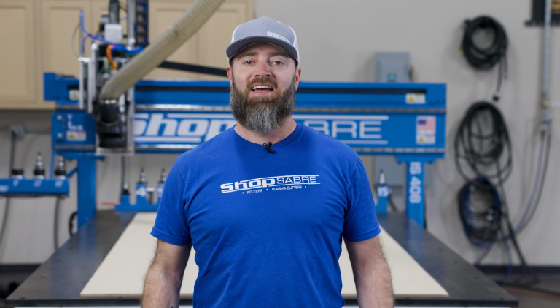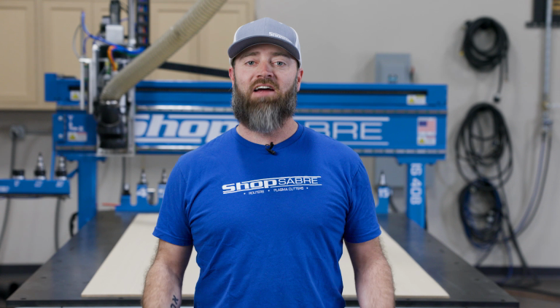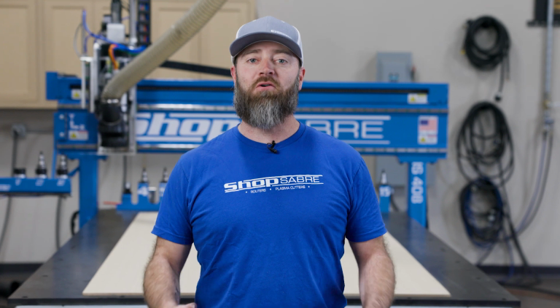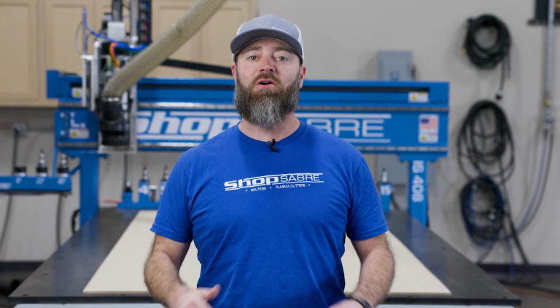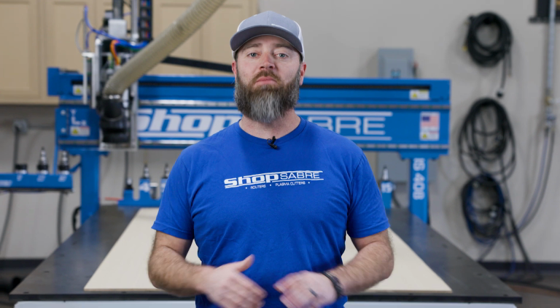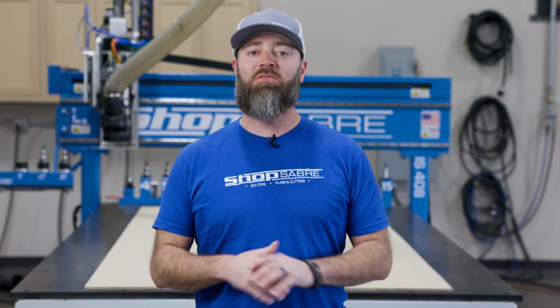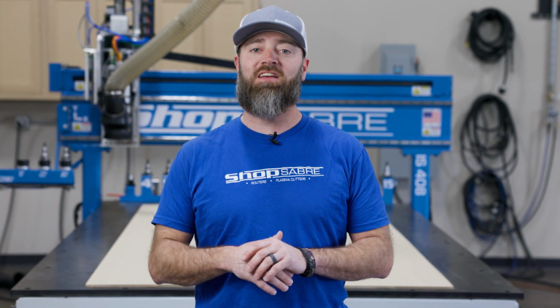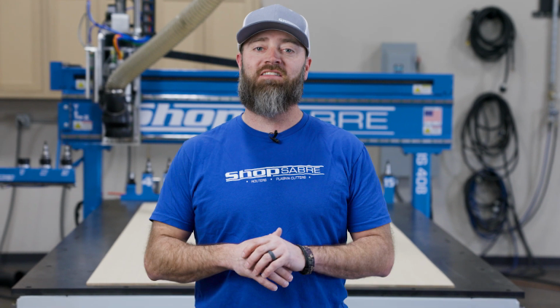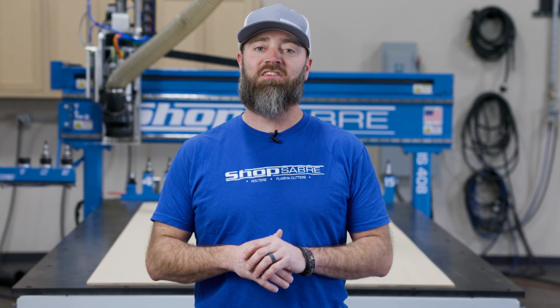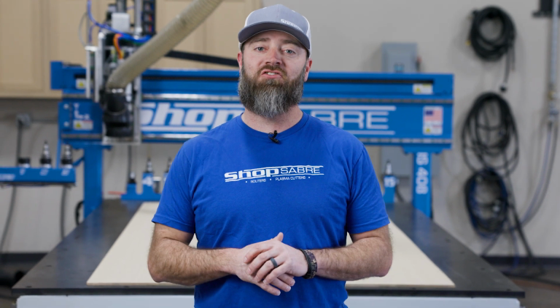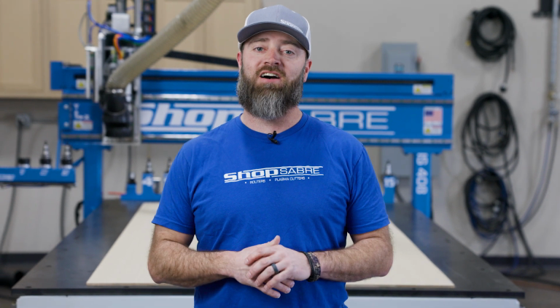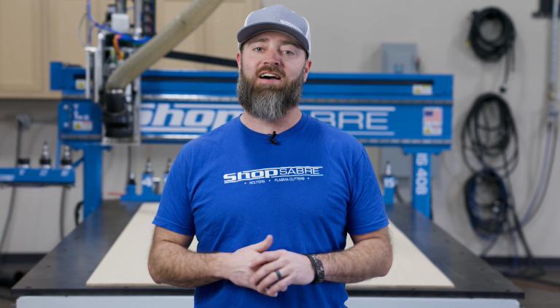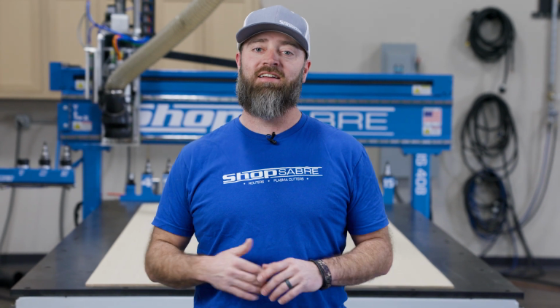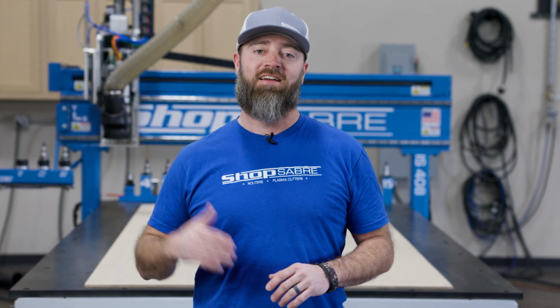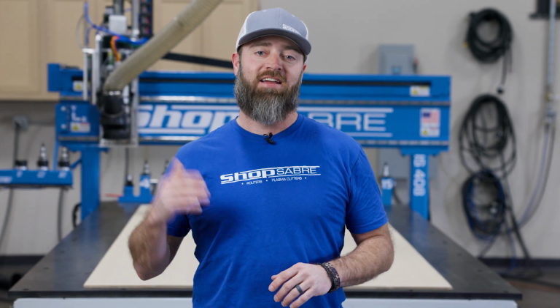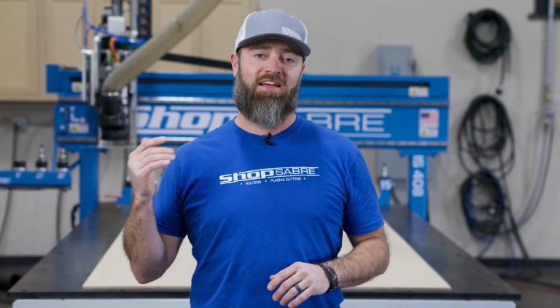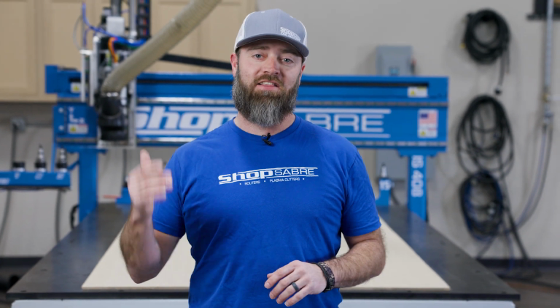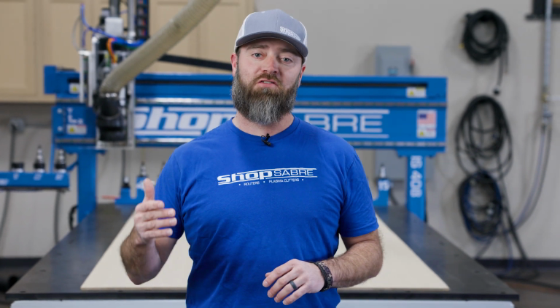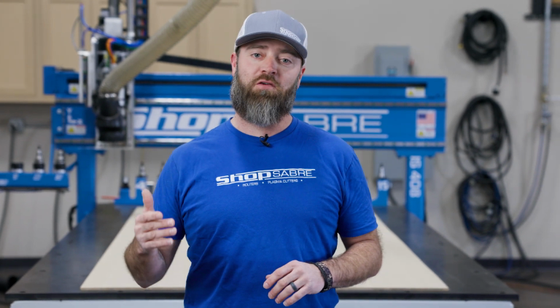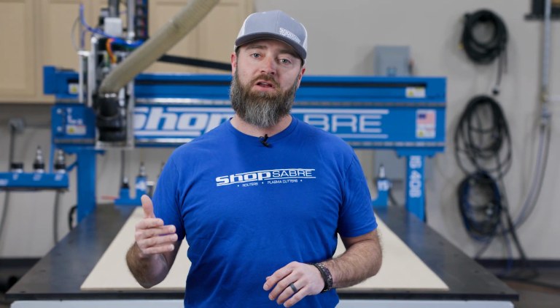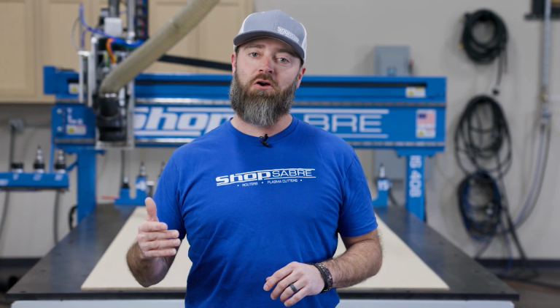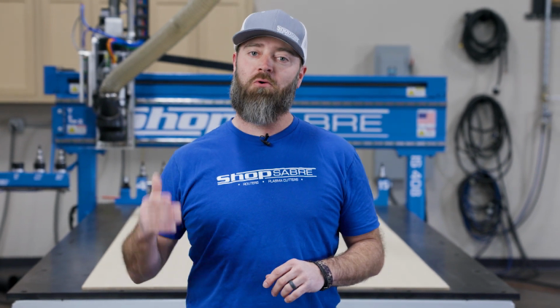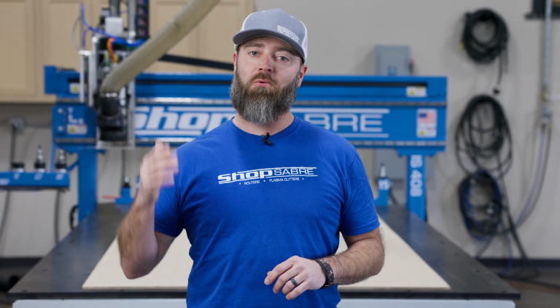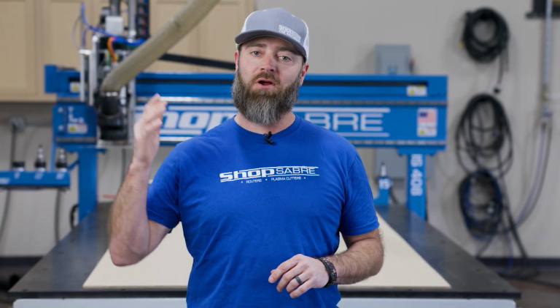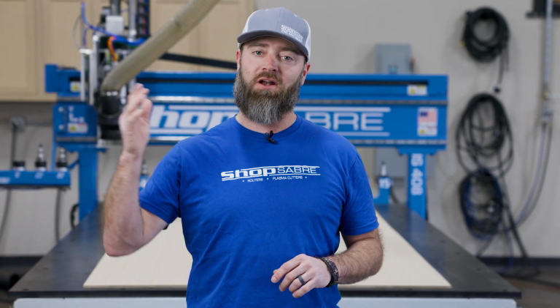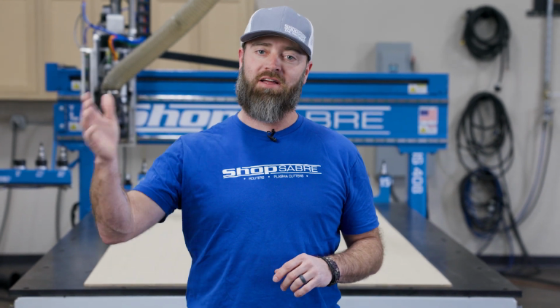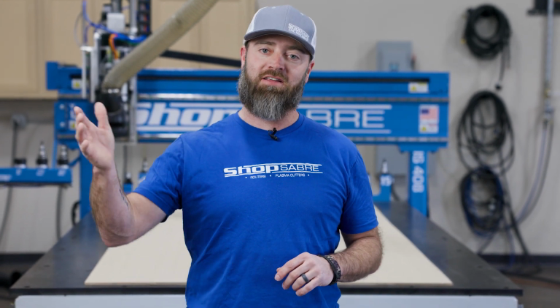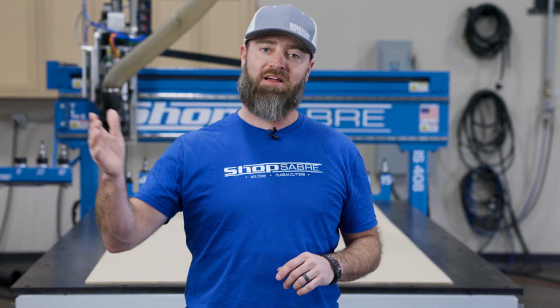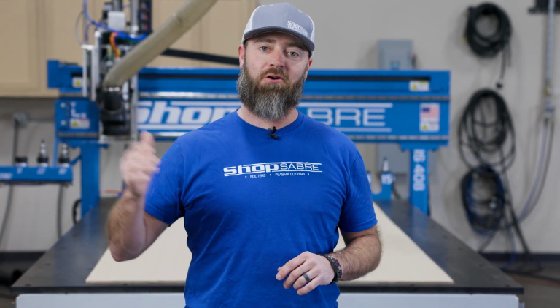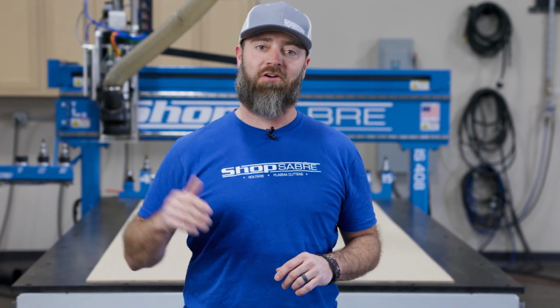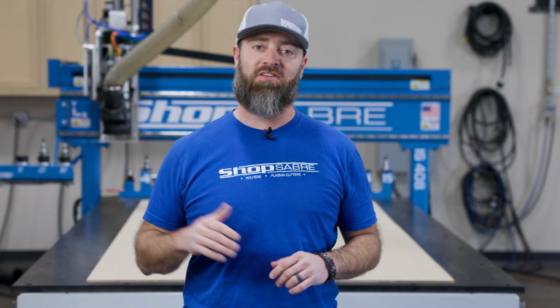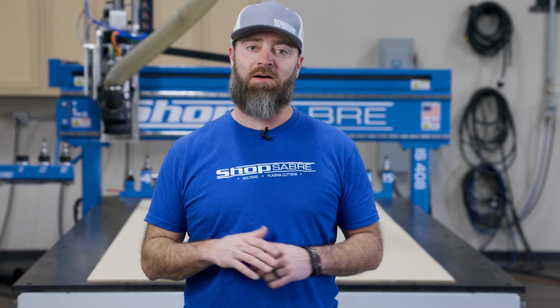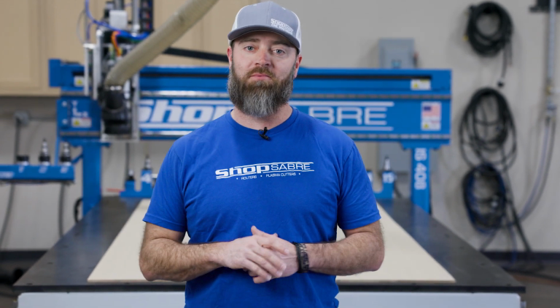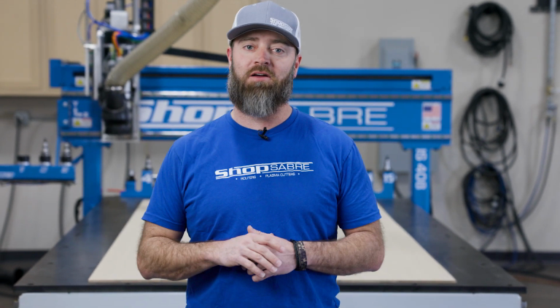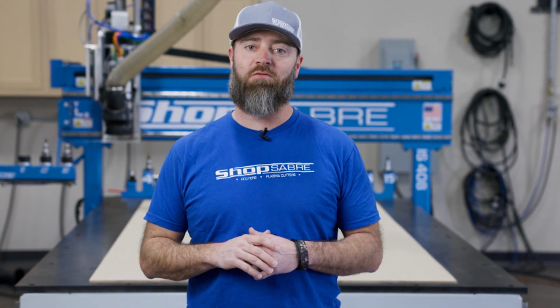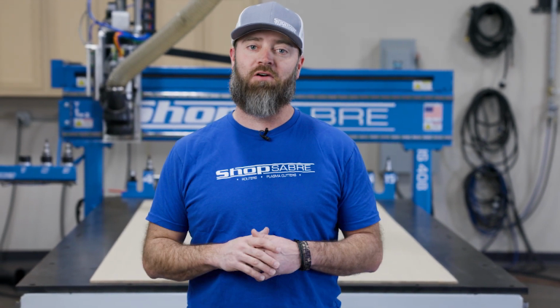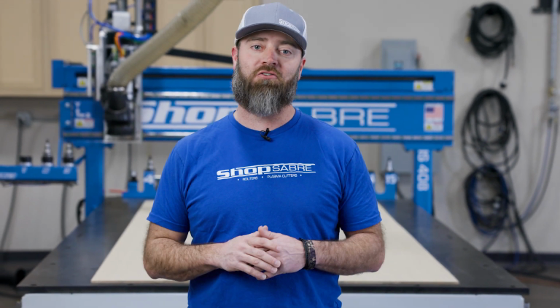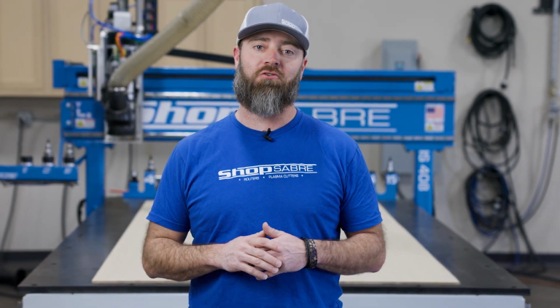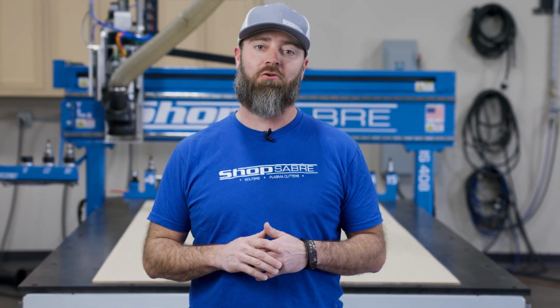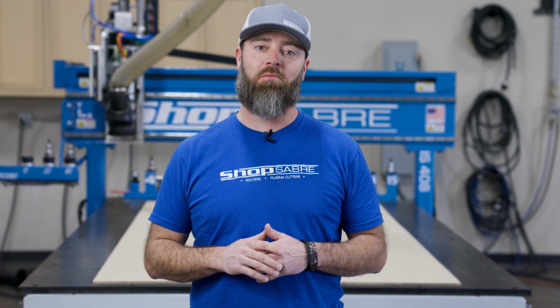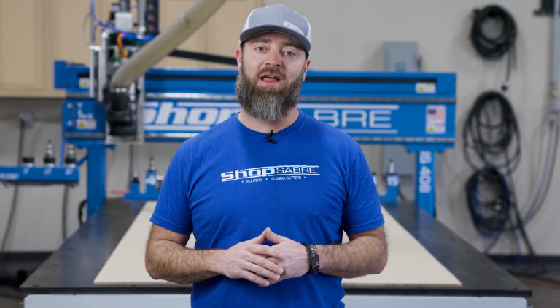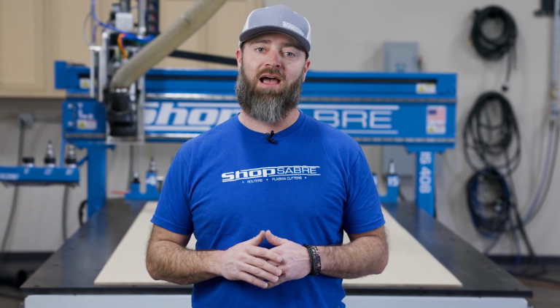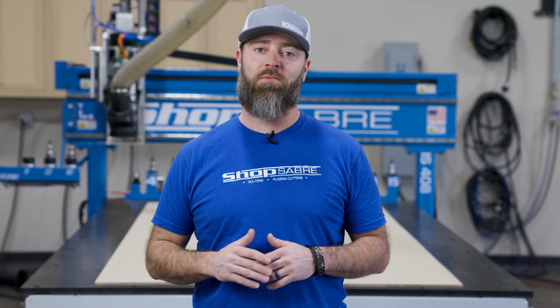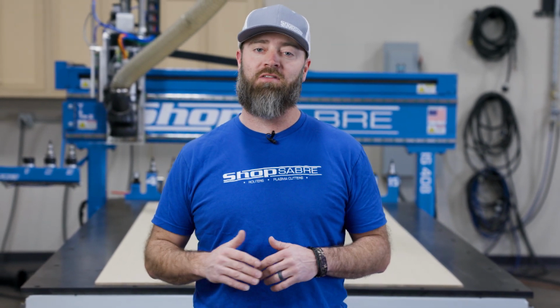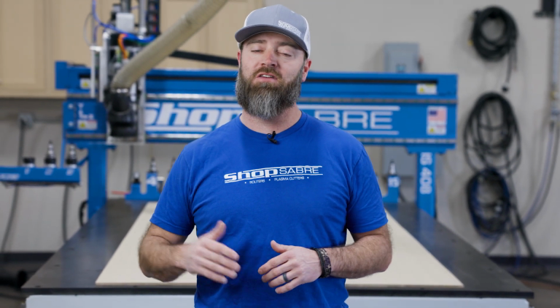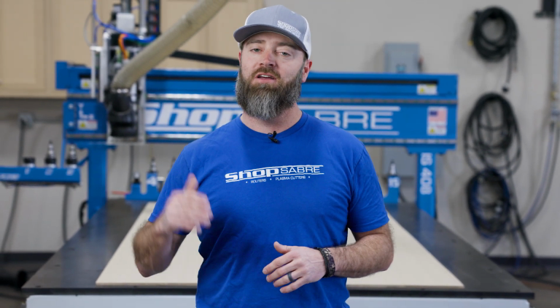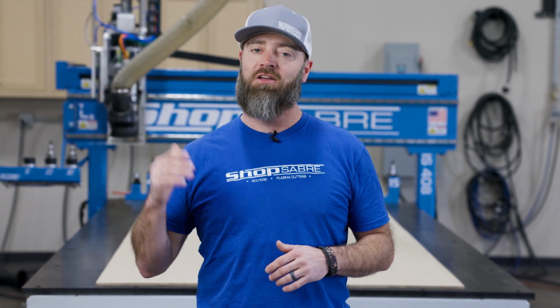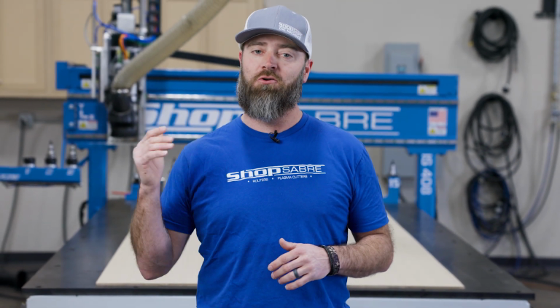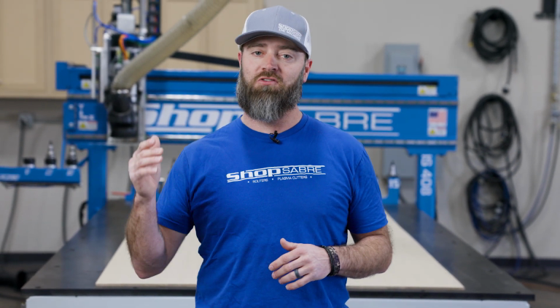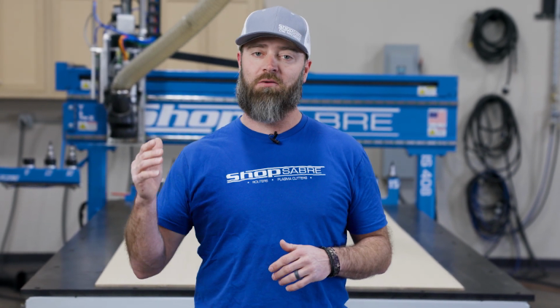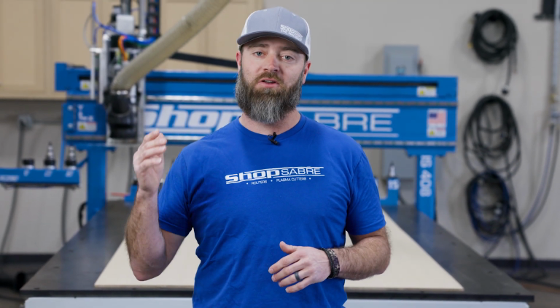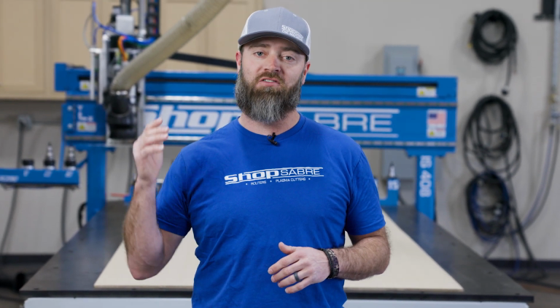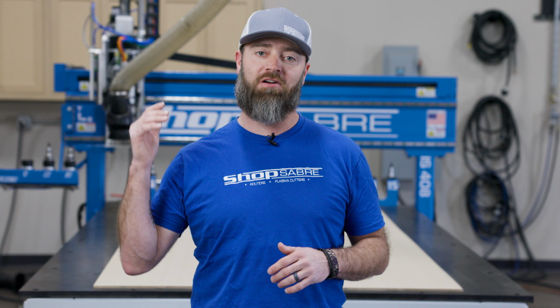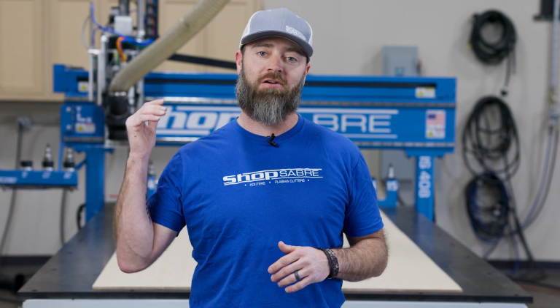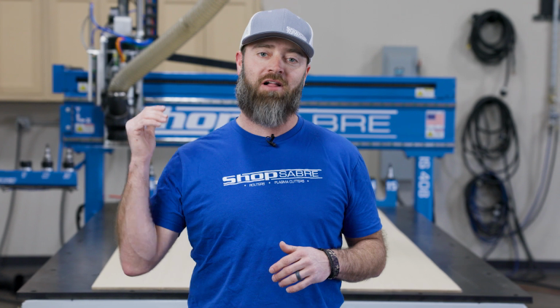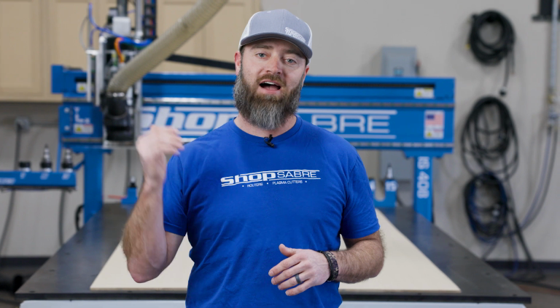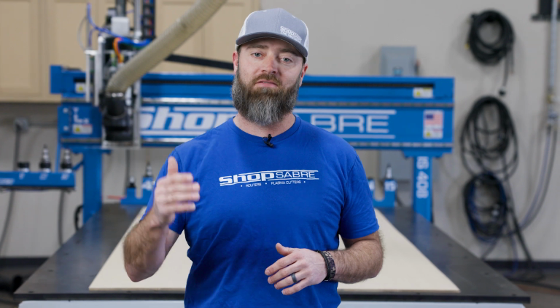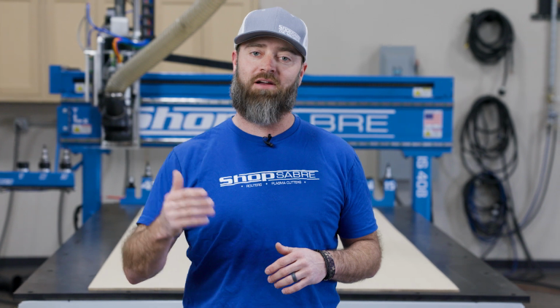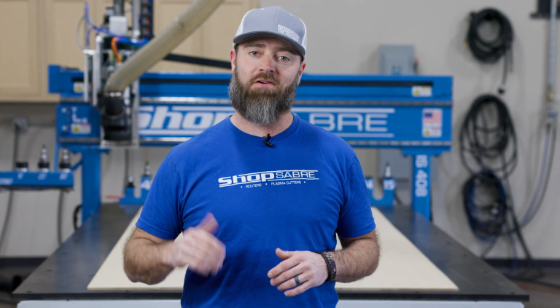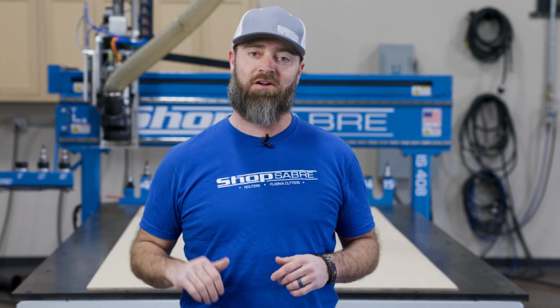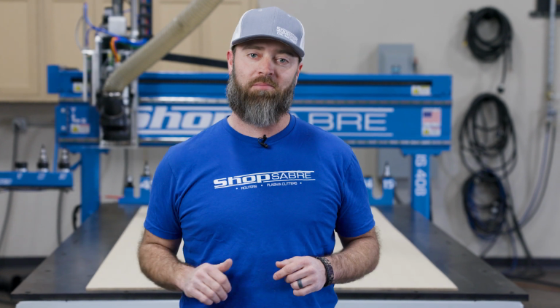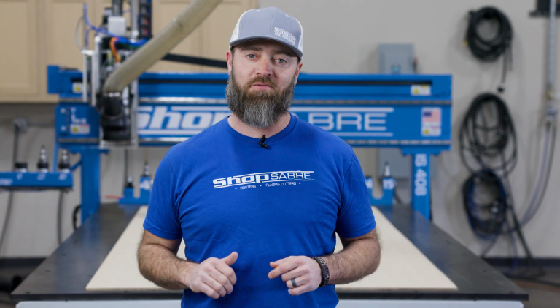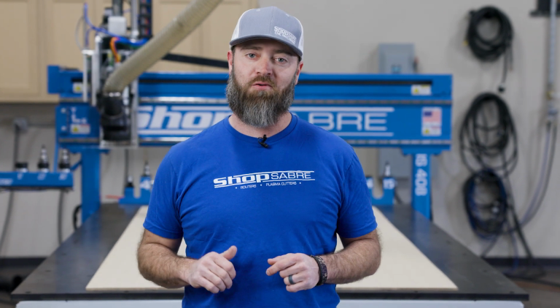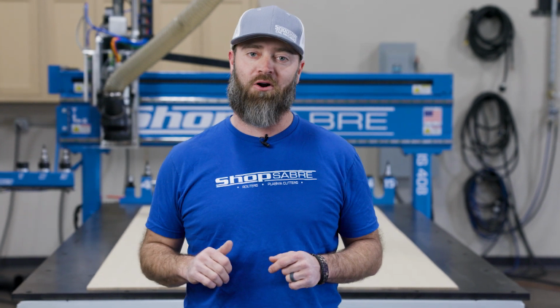Hey everyone, I'm C&C Sean. In this video, we're going to get the countertop done for our showroom cabinets using a material I've never cut before.